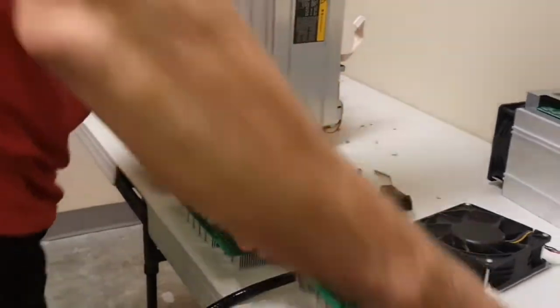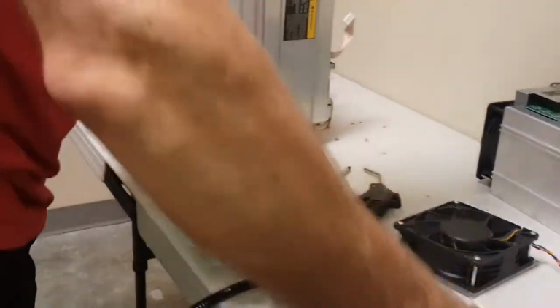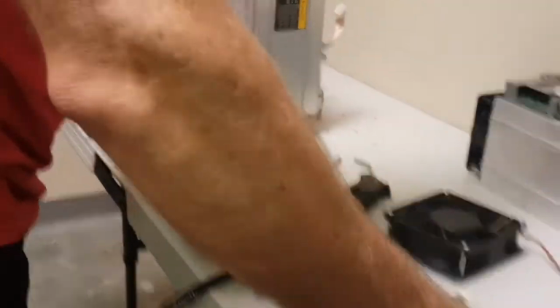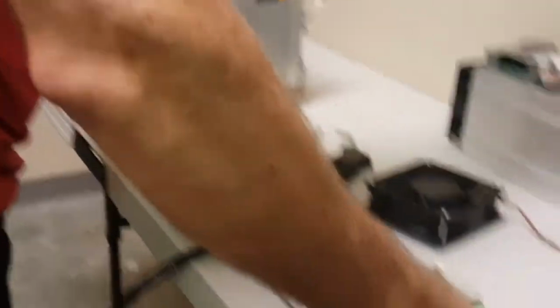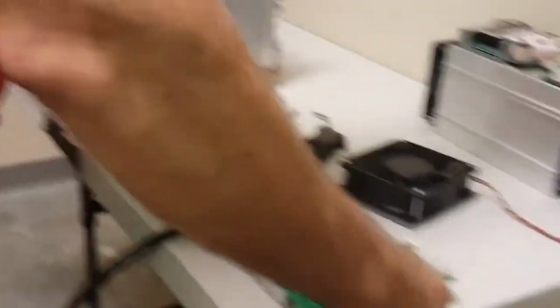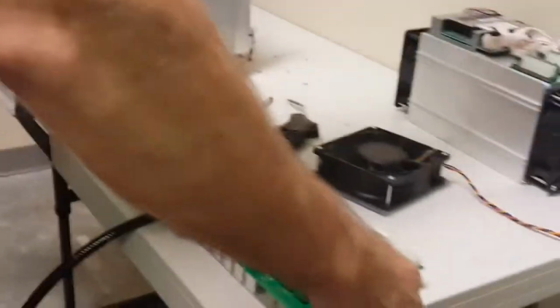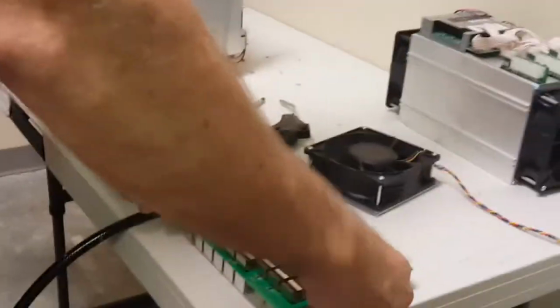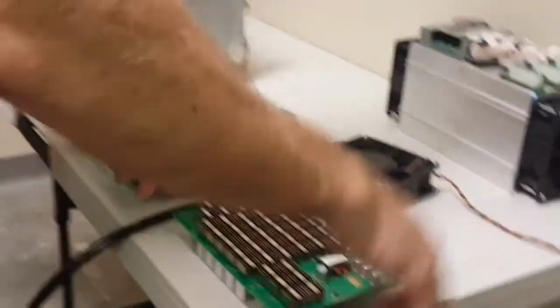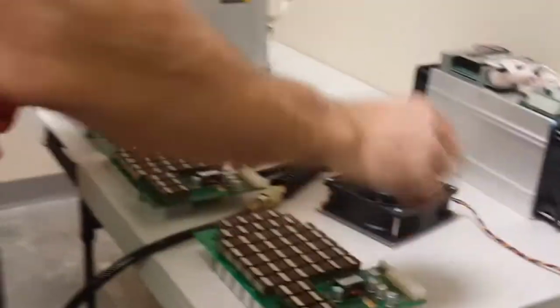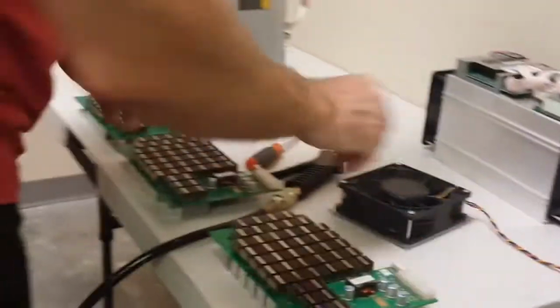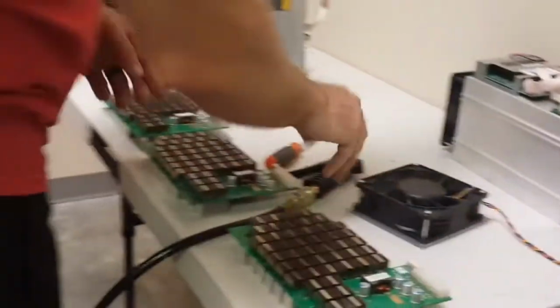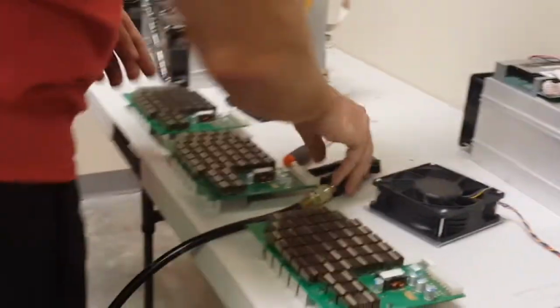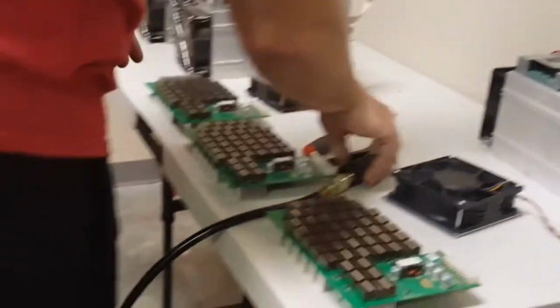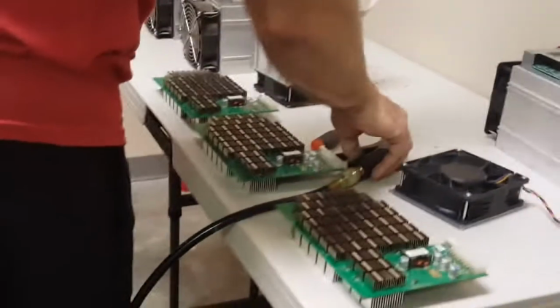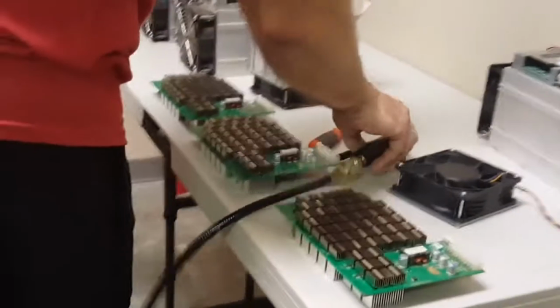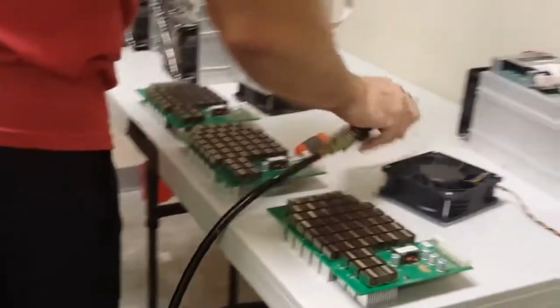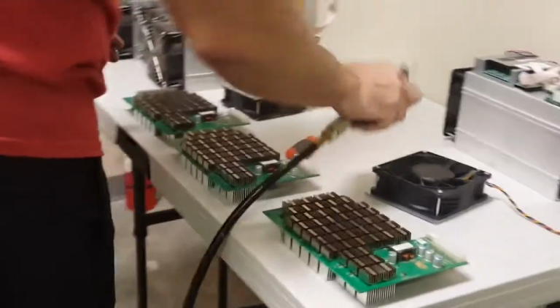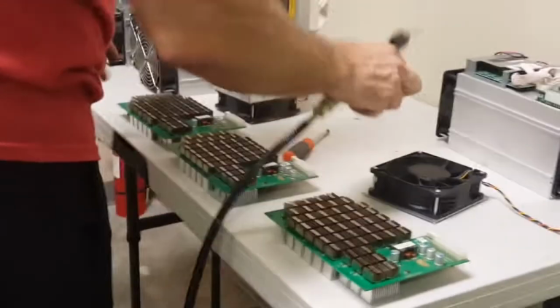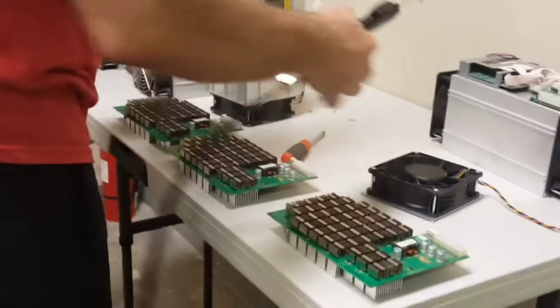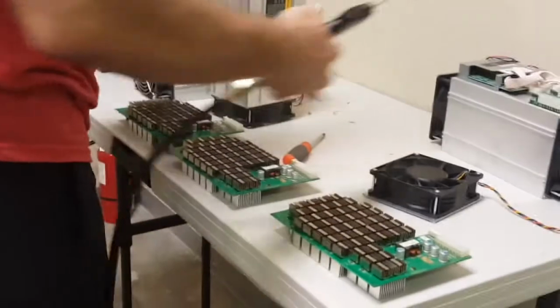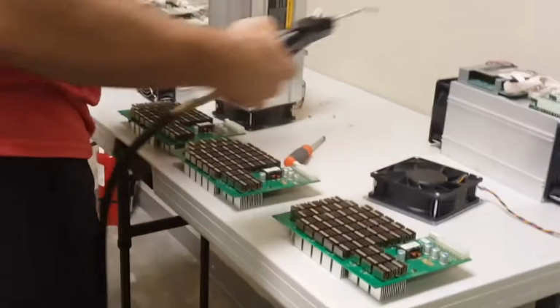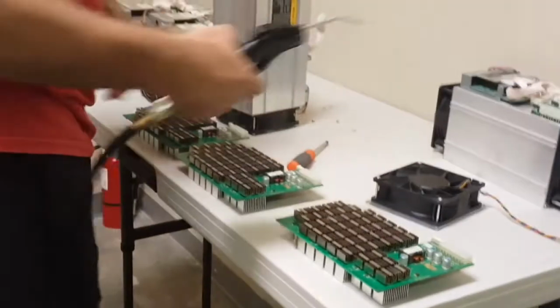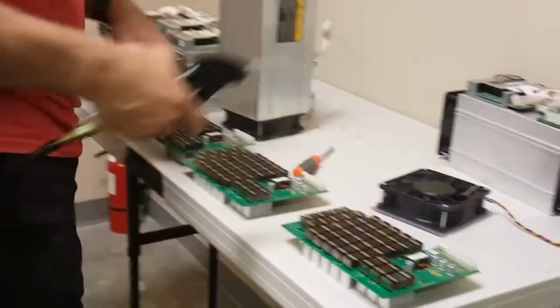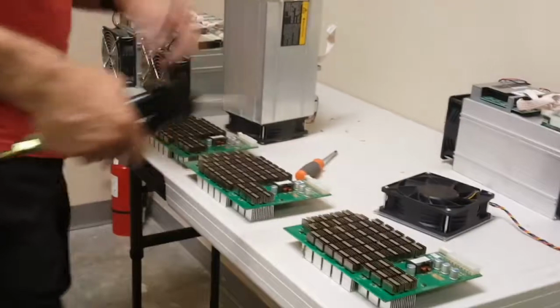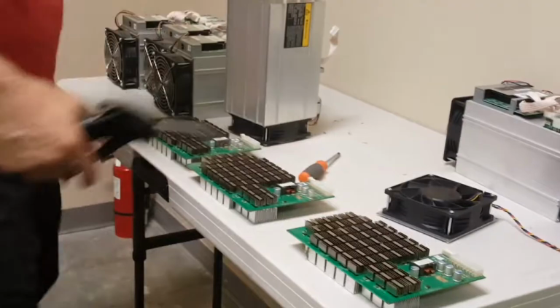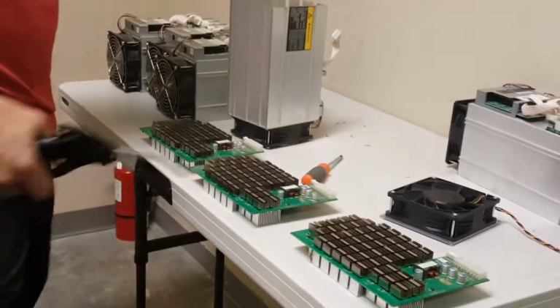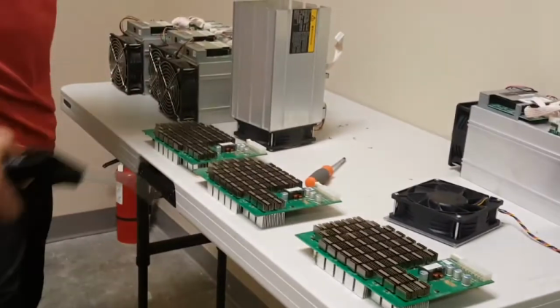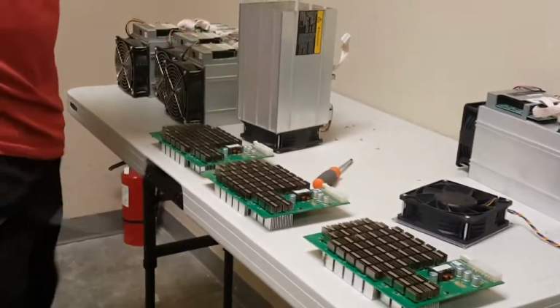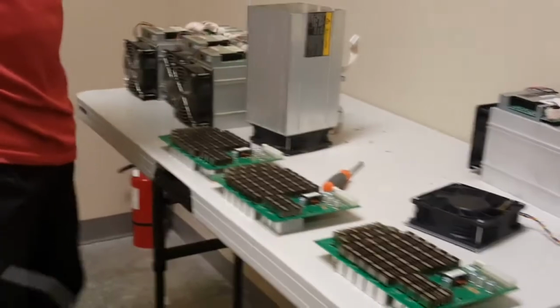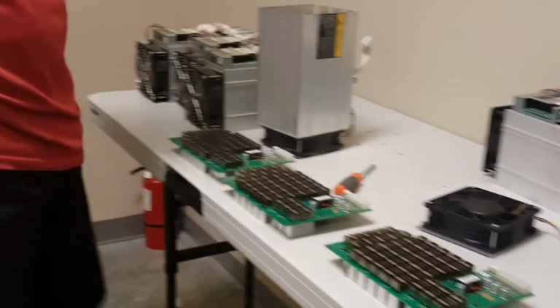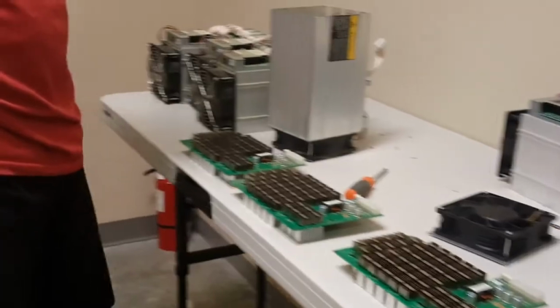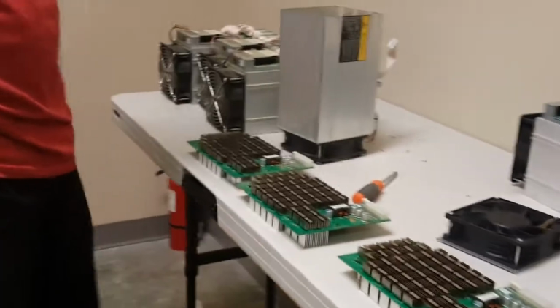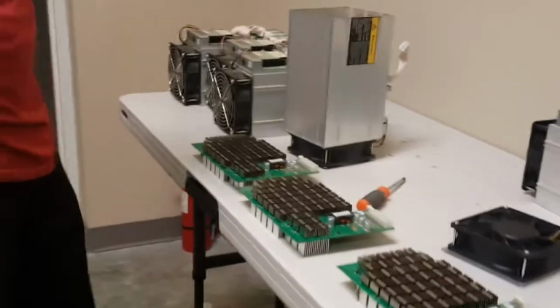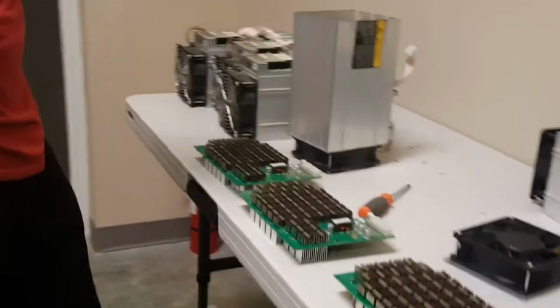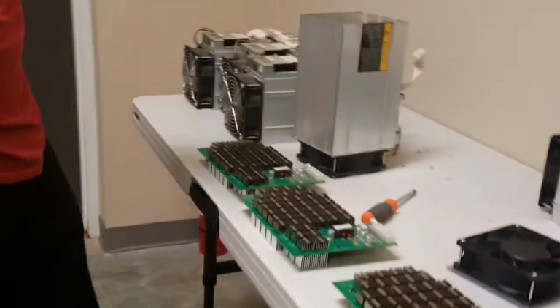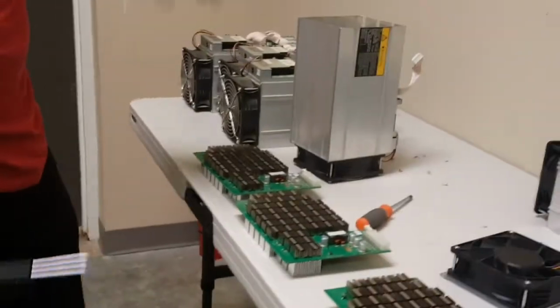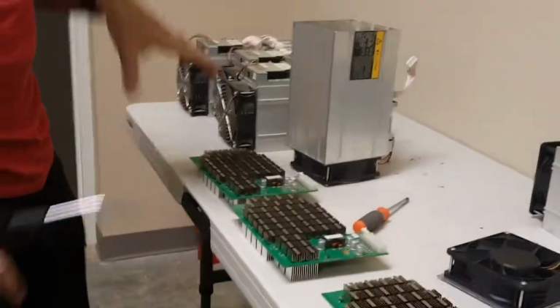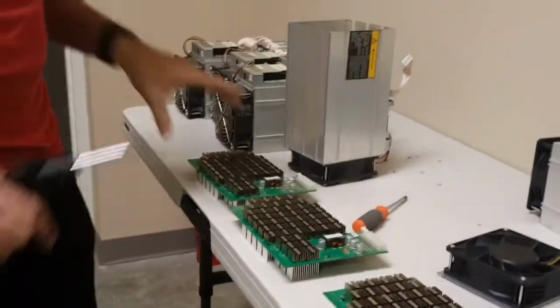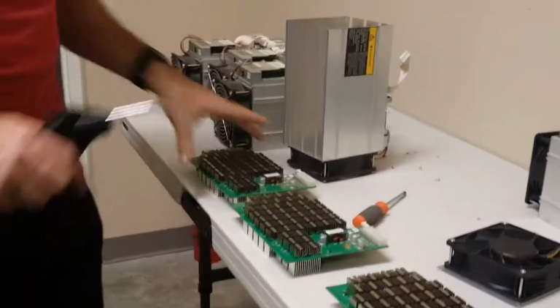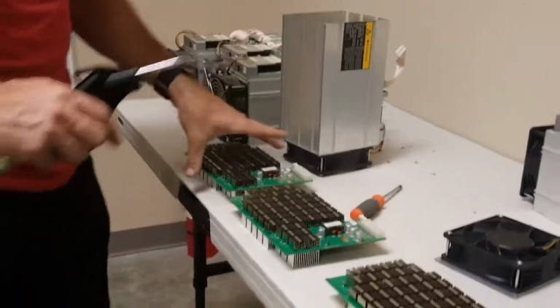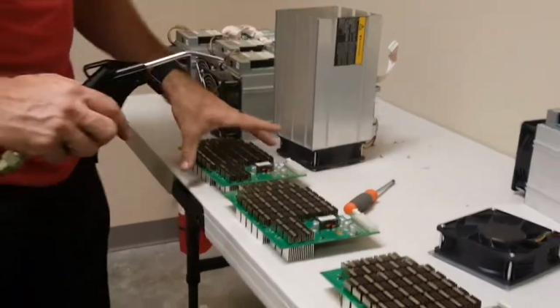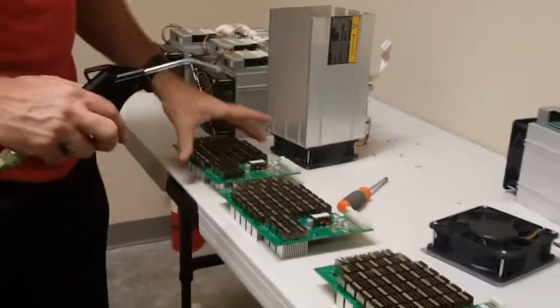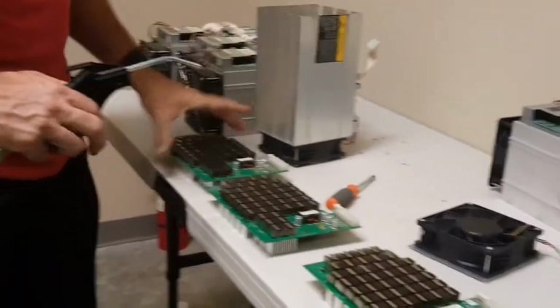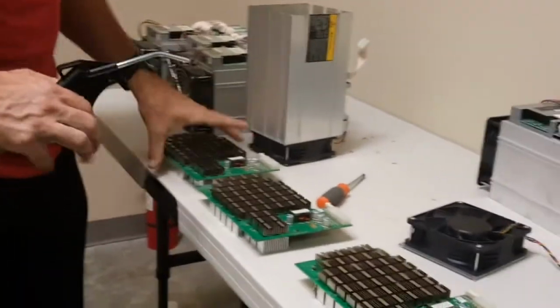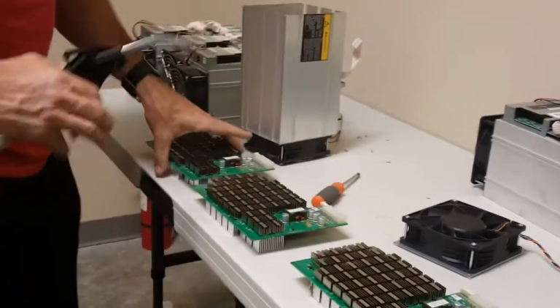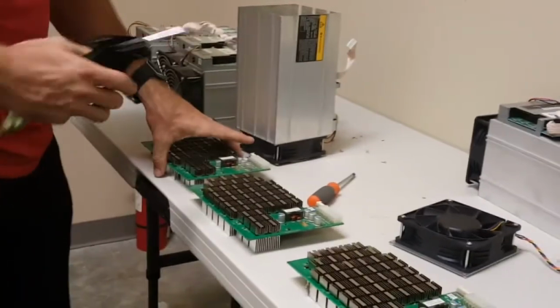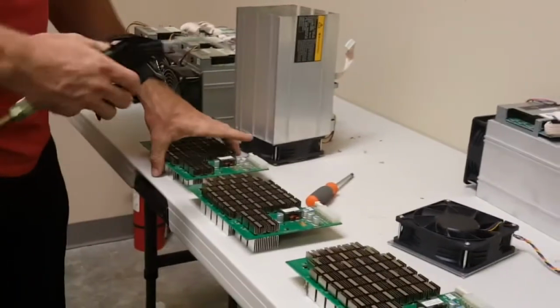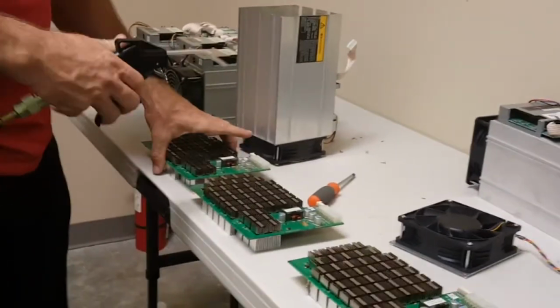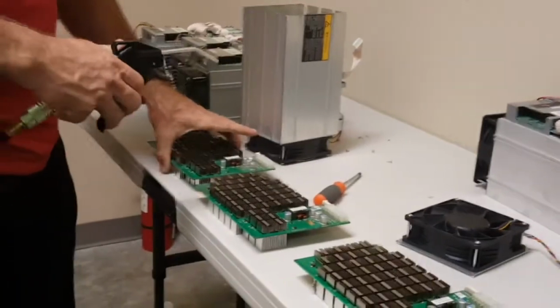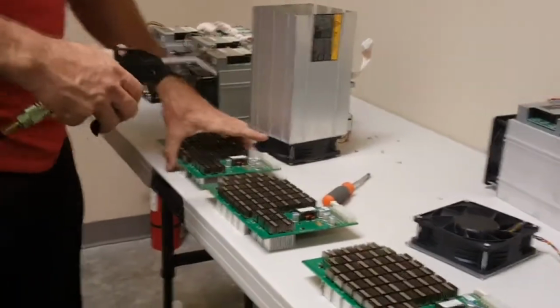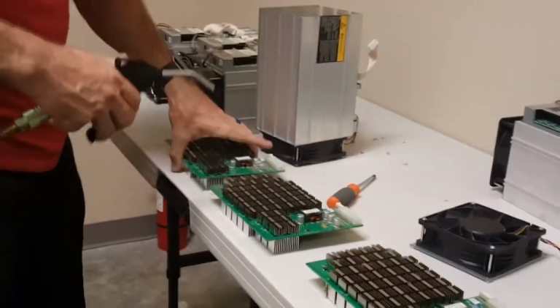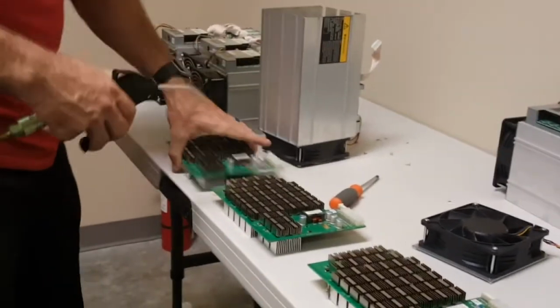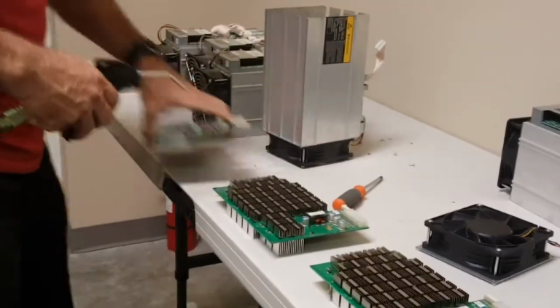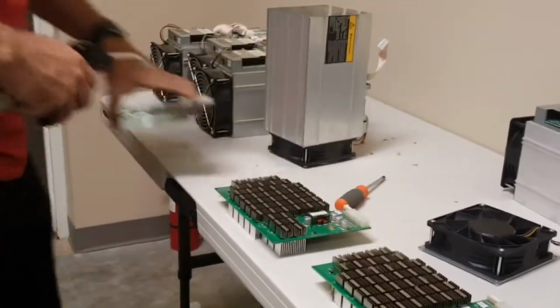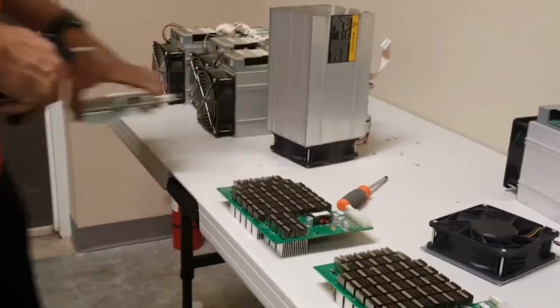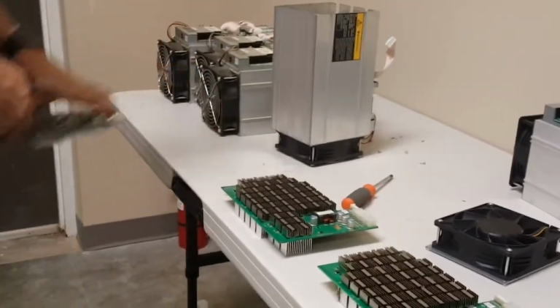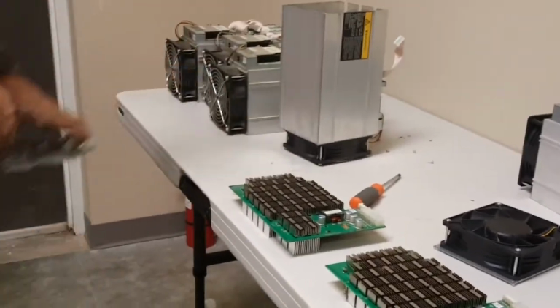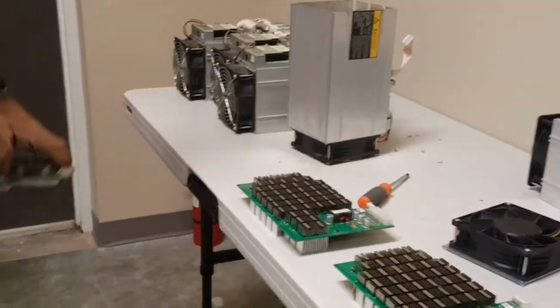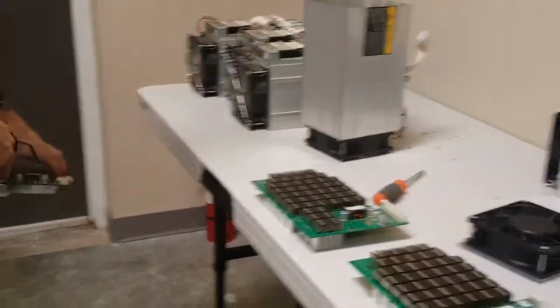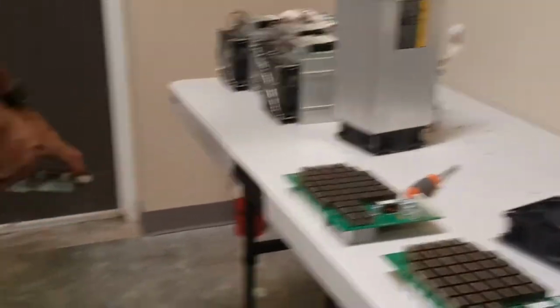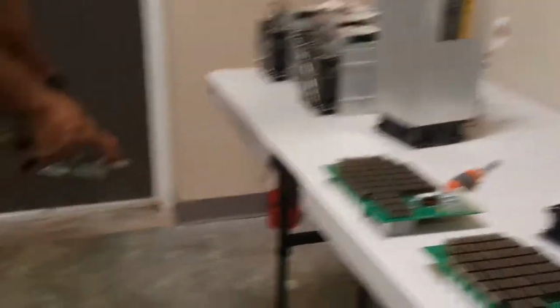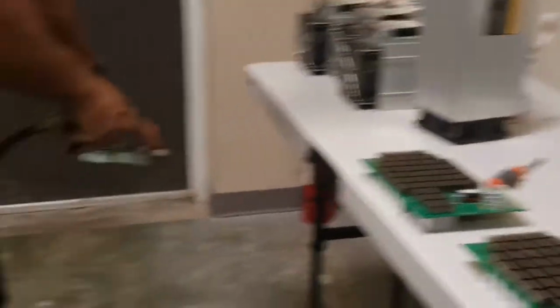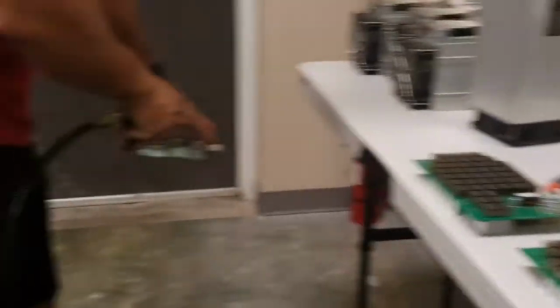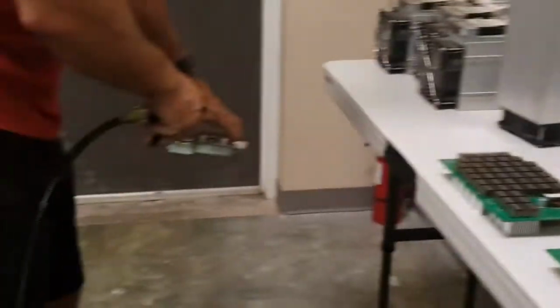So this also gives us the opportunity to take pictures of the serial numbers before we send these out. Real simple.